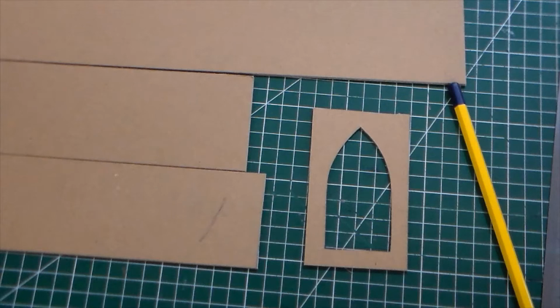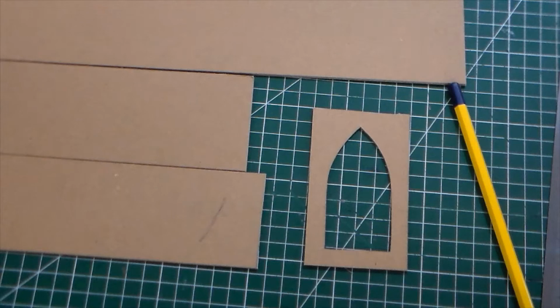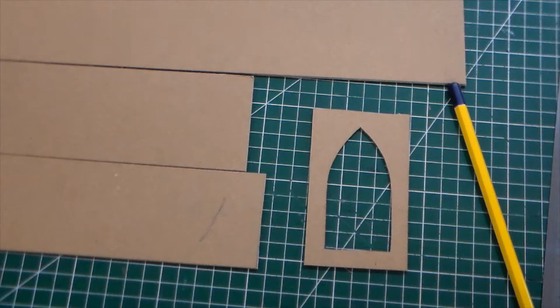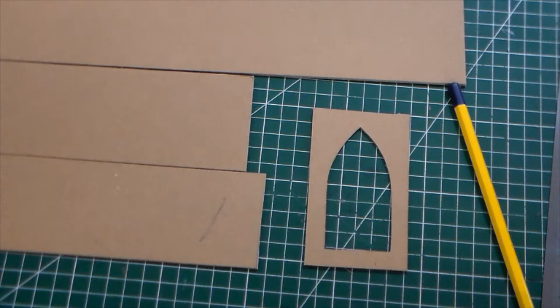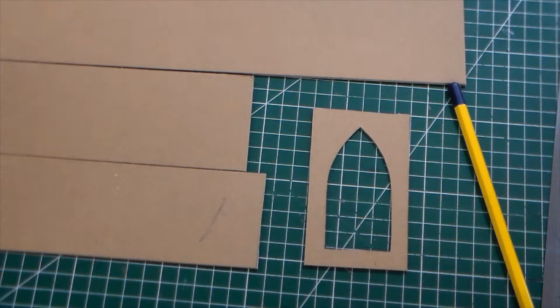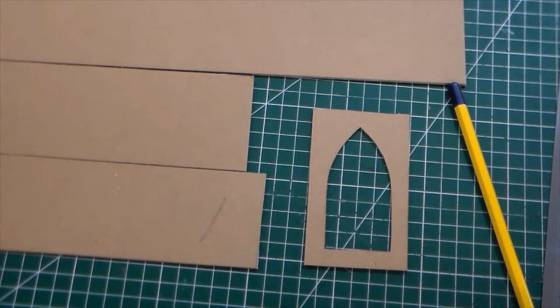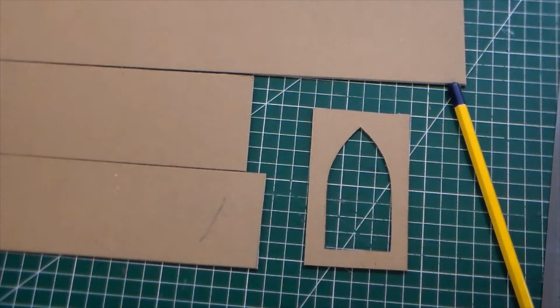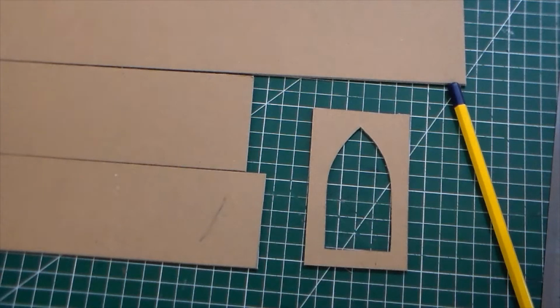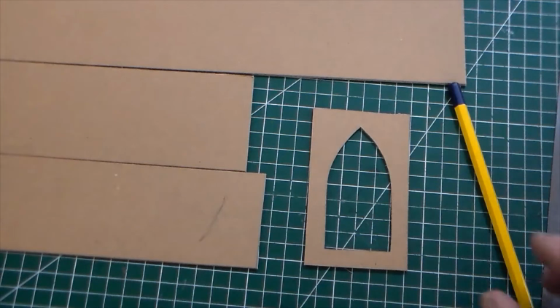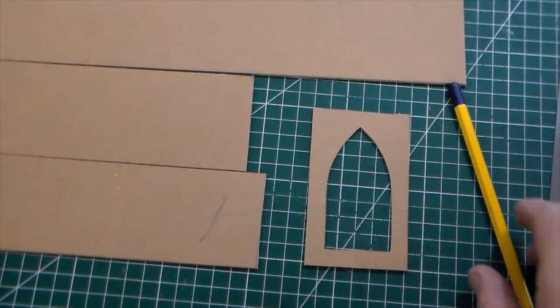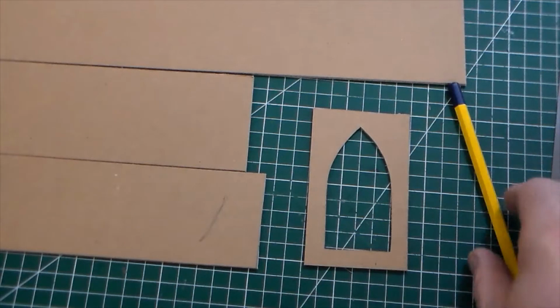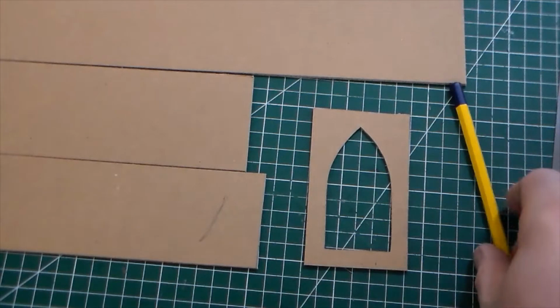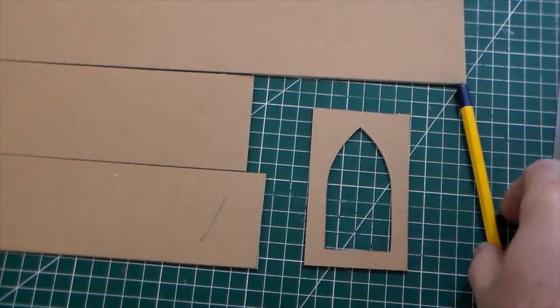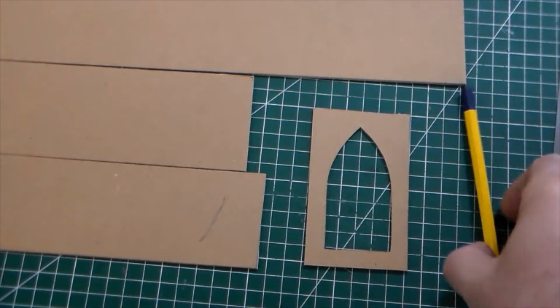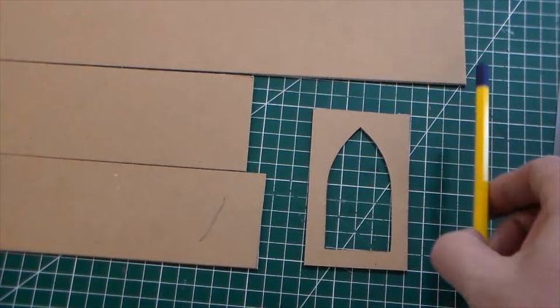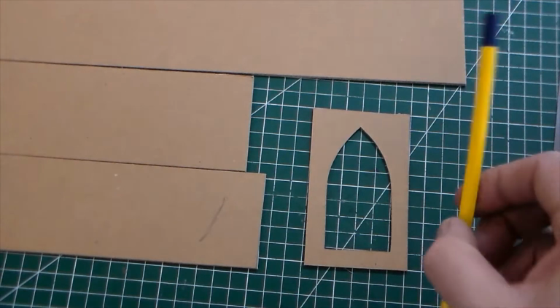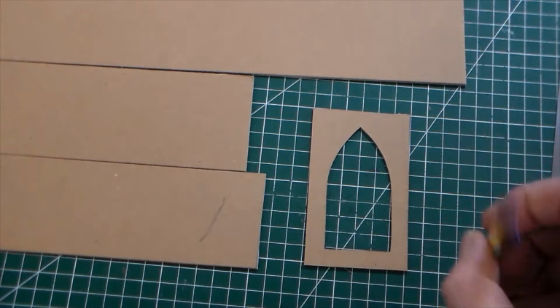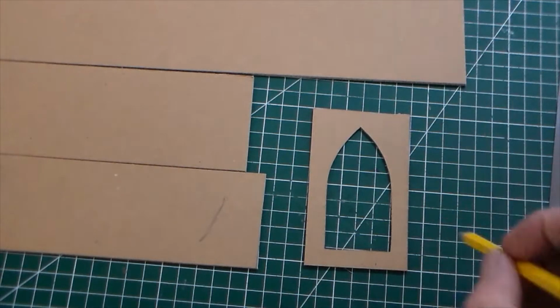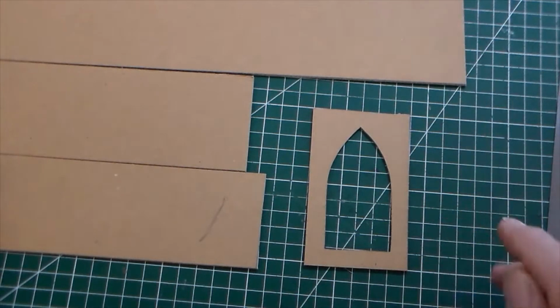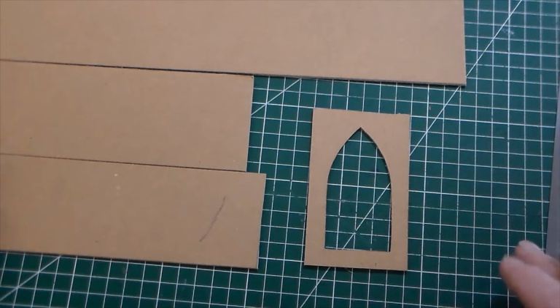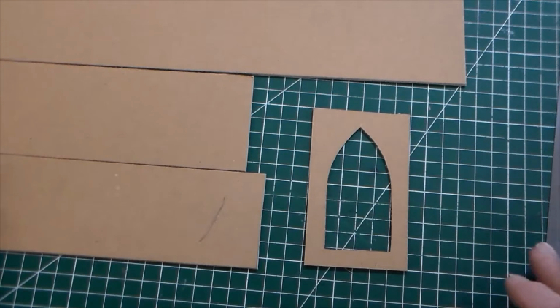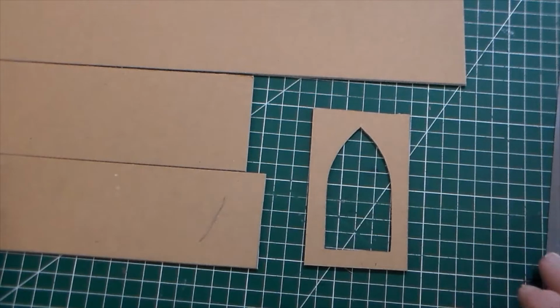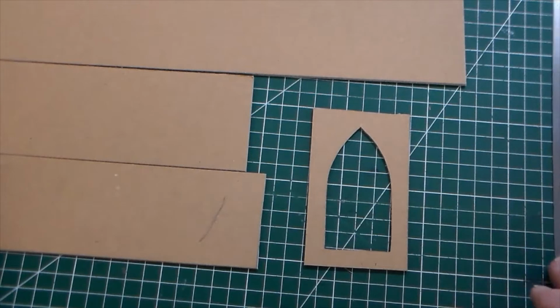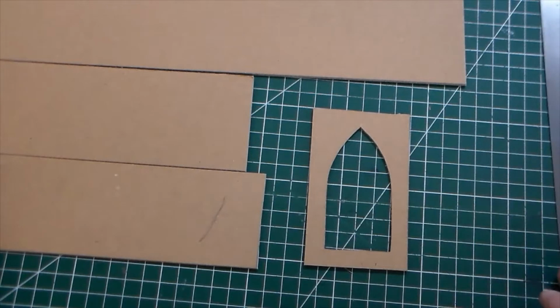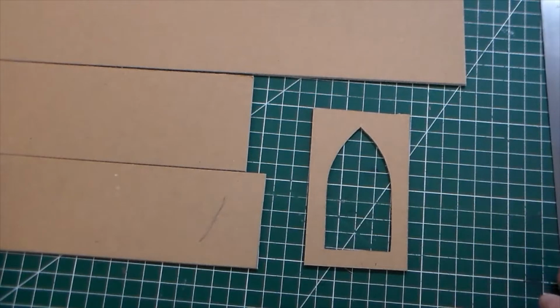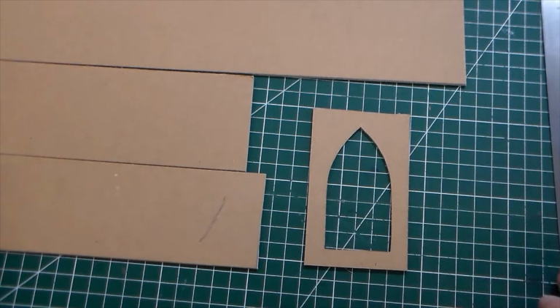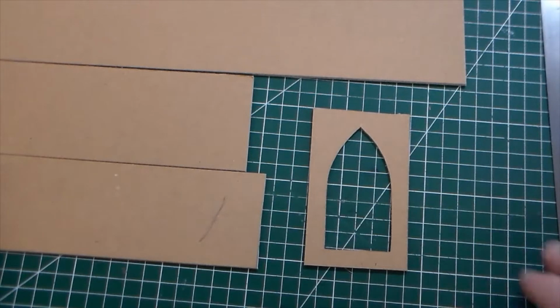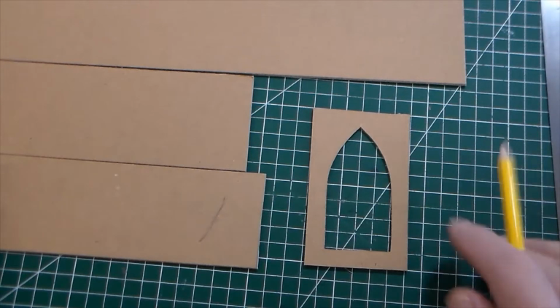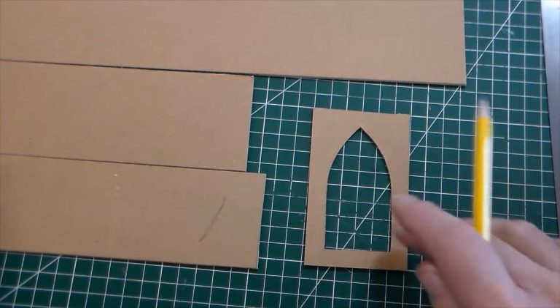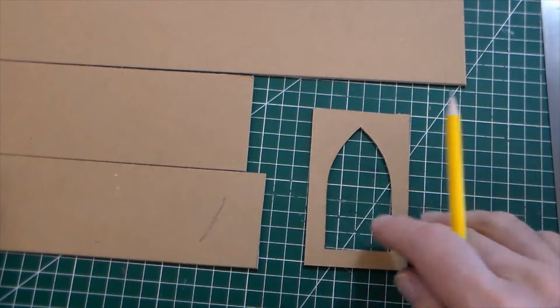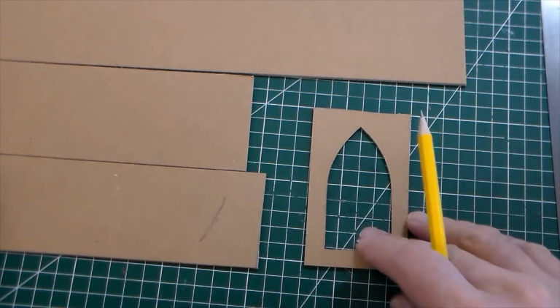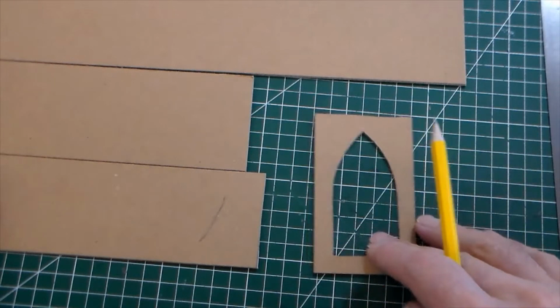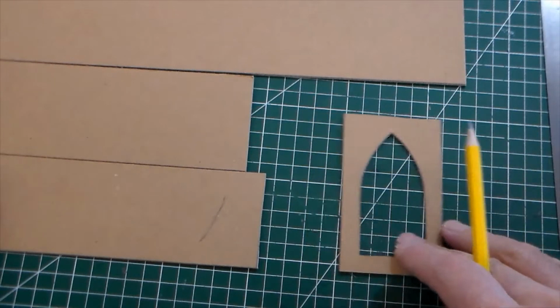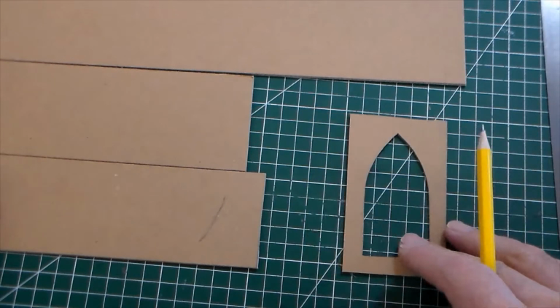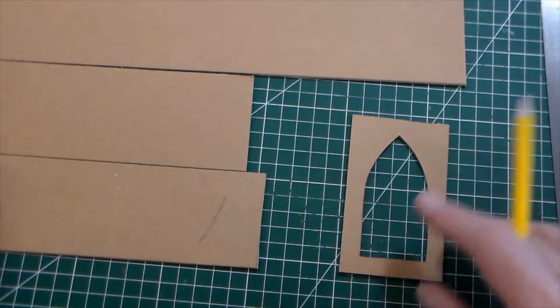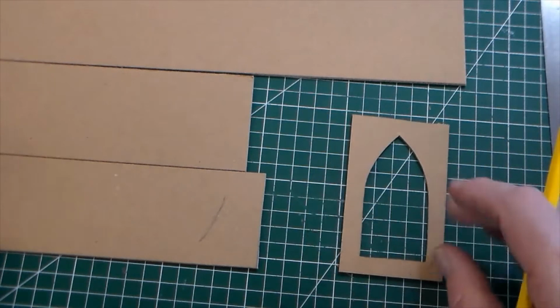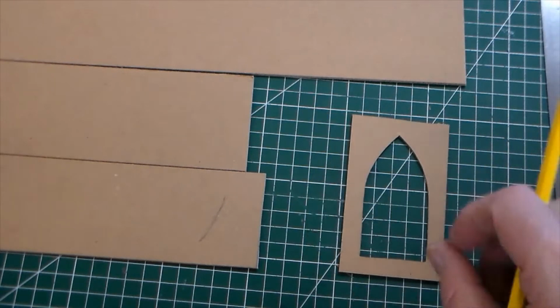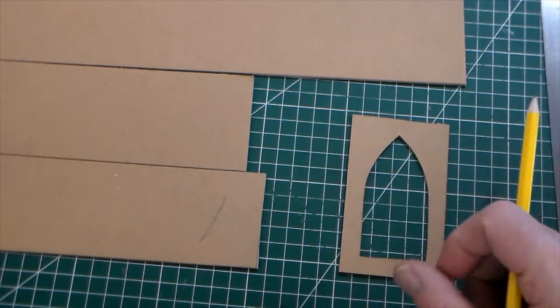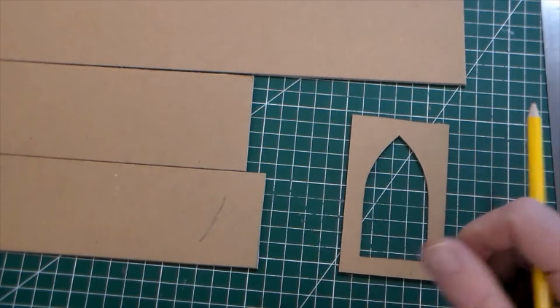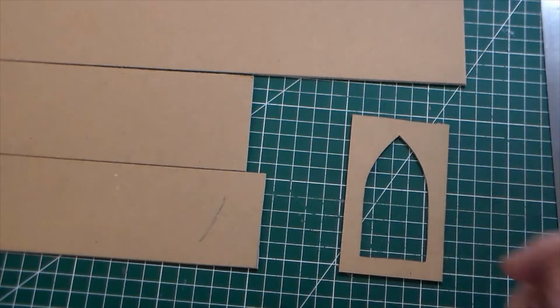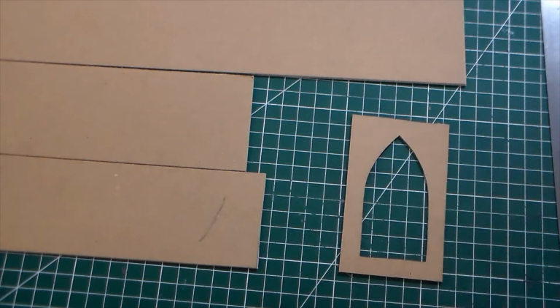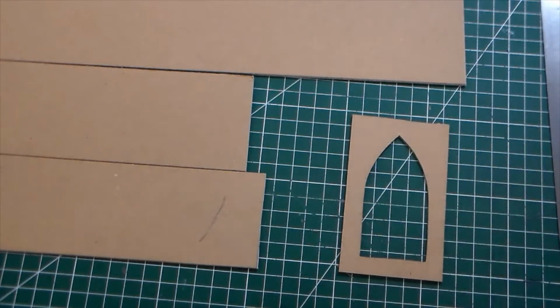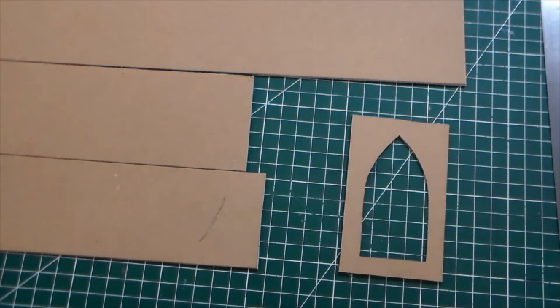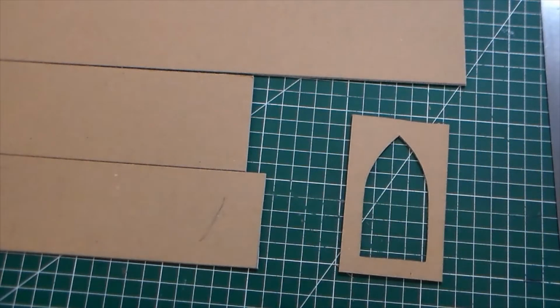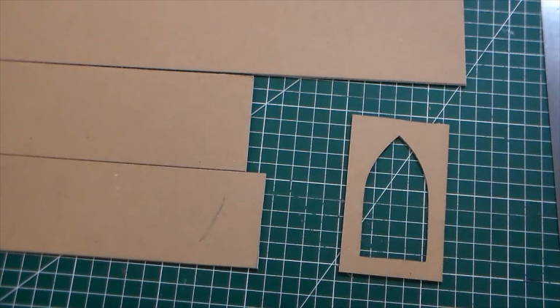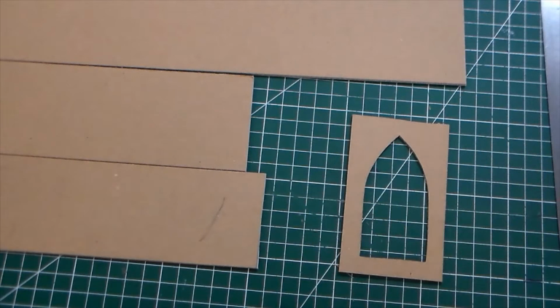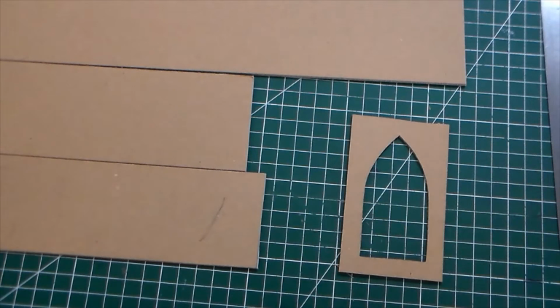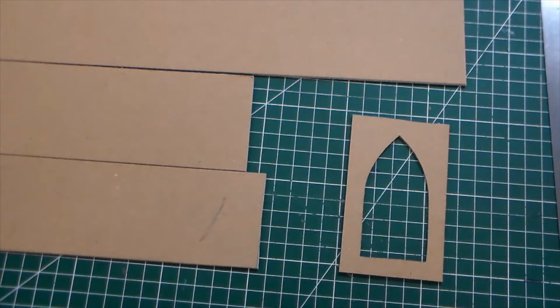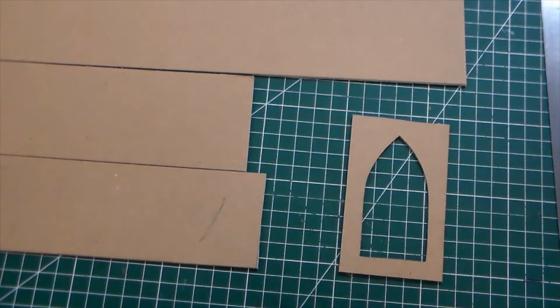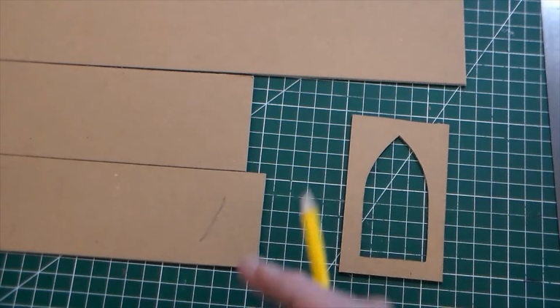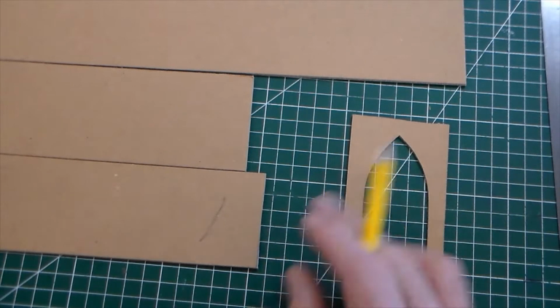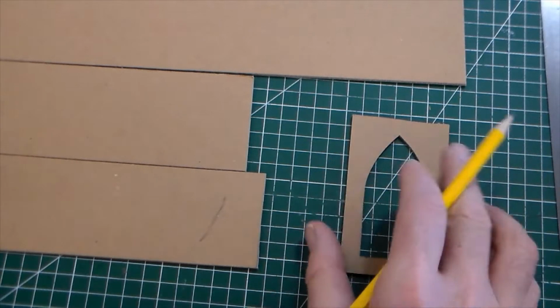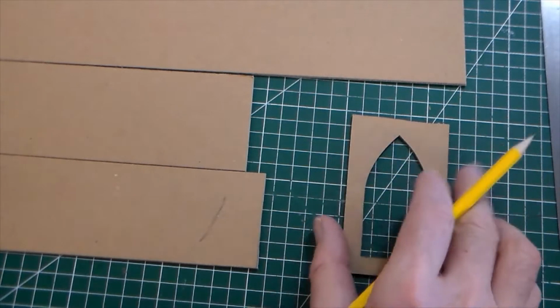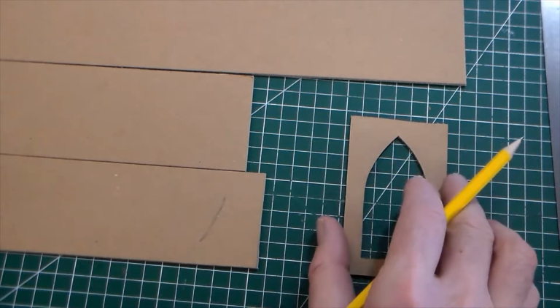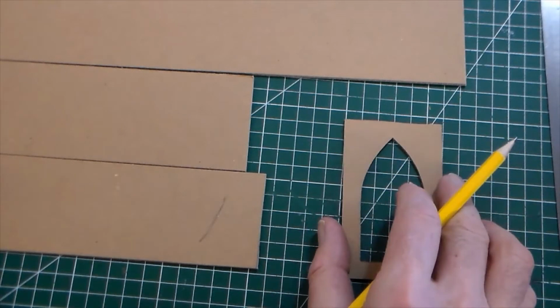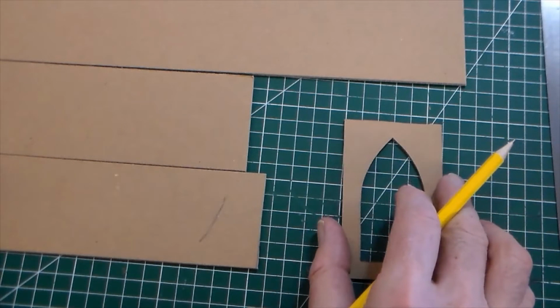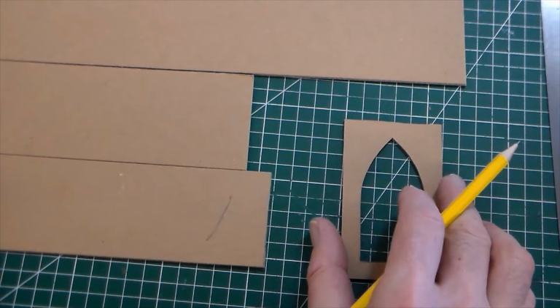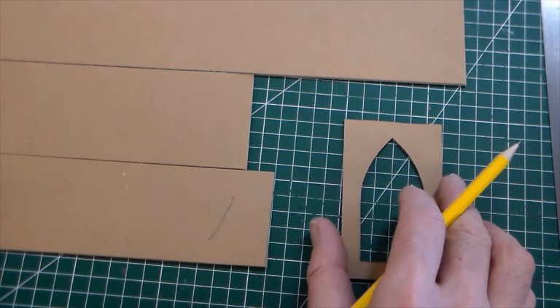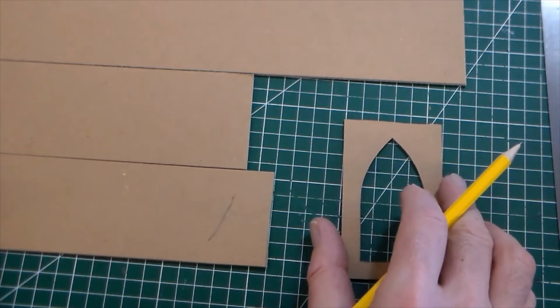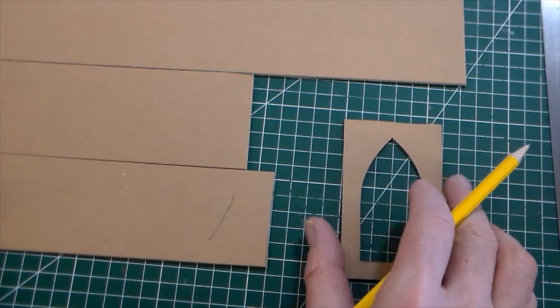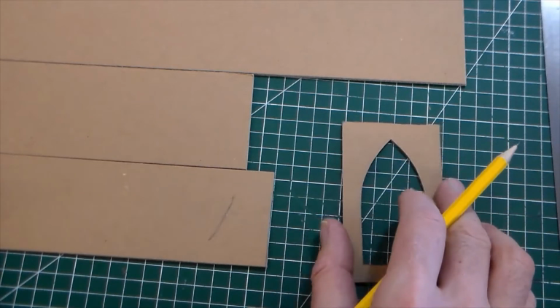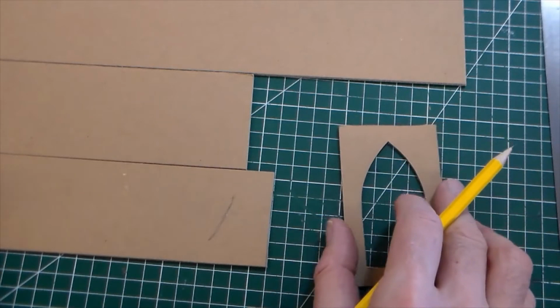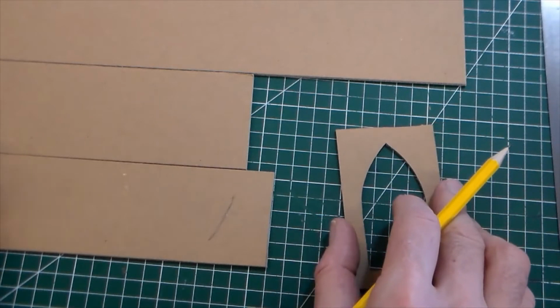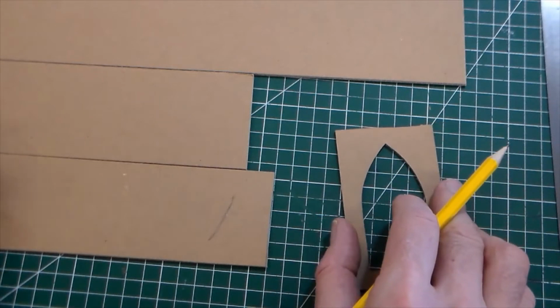Hello and welcome to Mr Ridley's Design and Technology. In this clip we're going to look at modelling a small garden light.